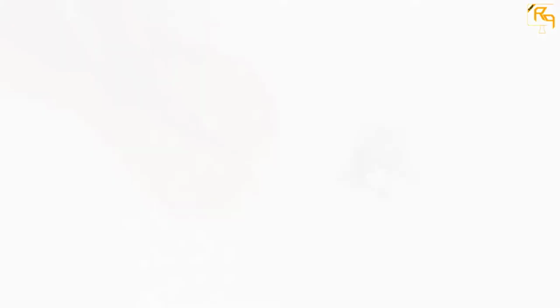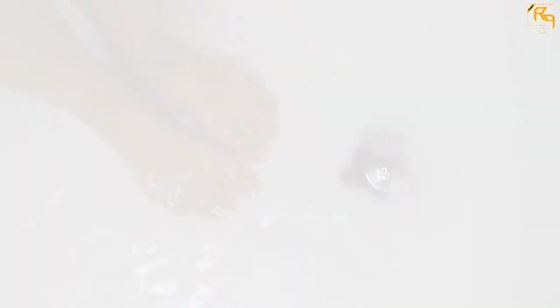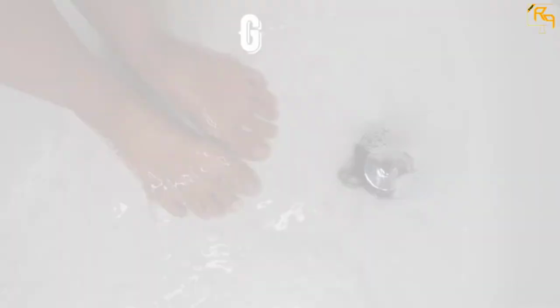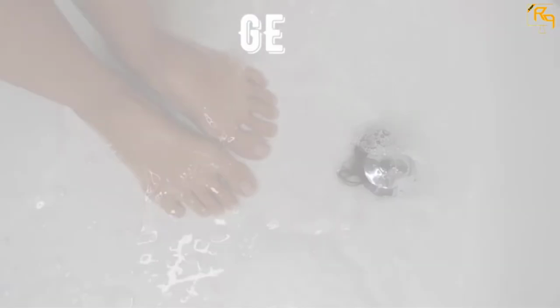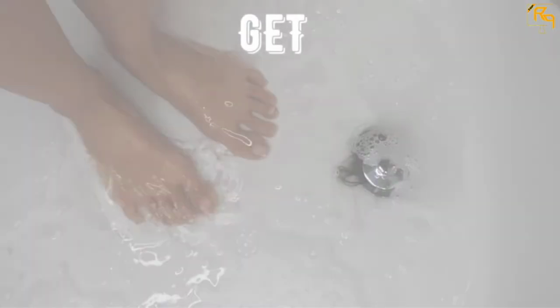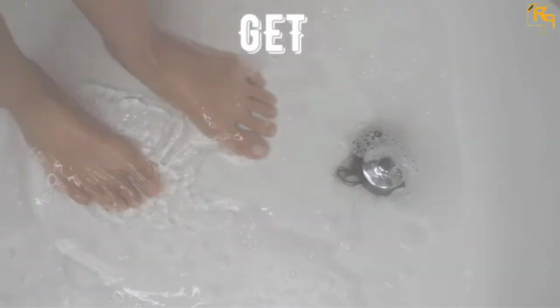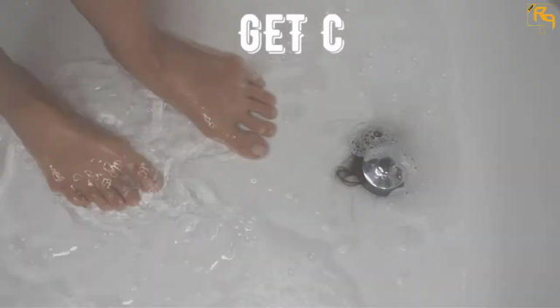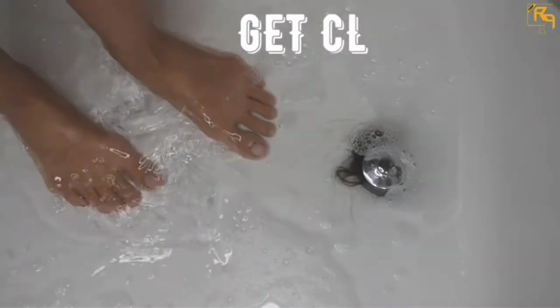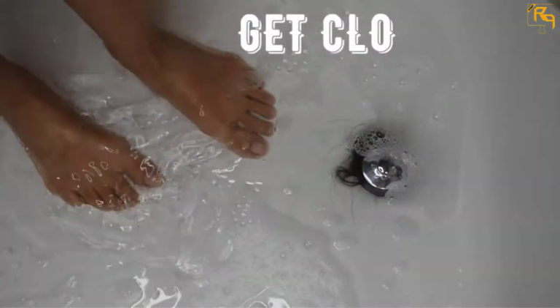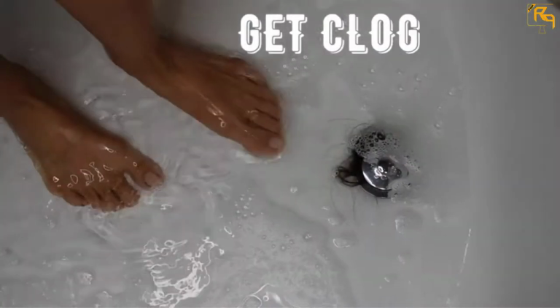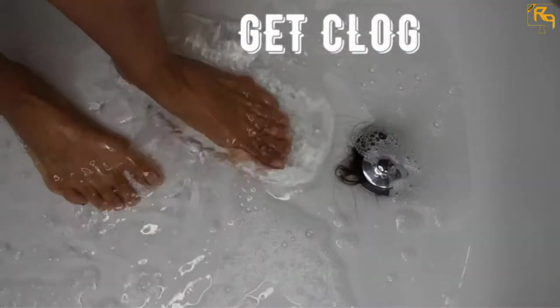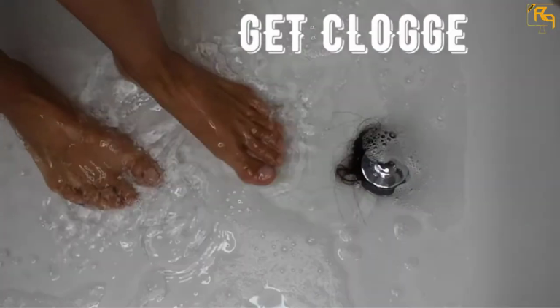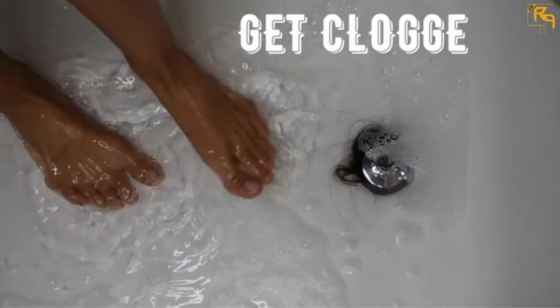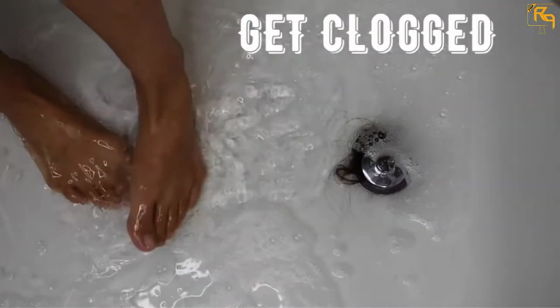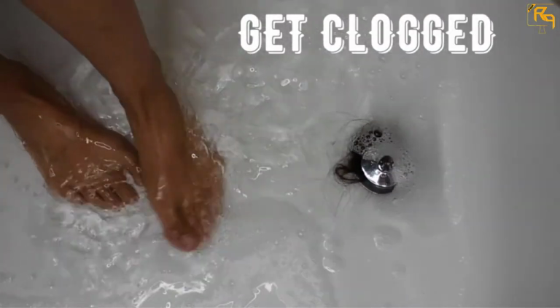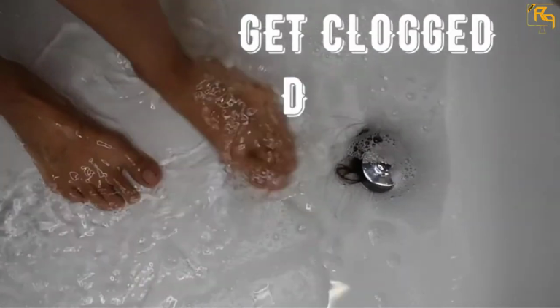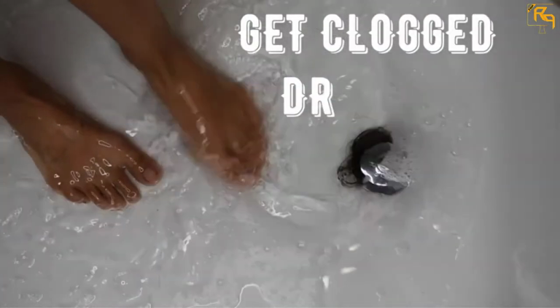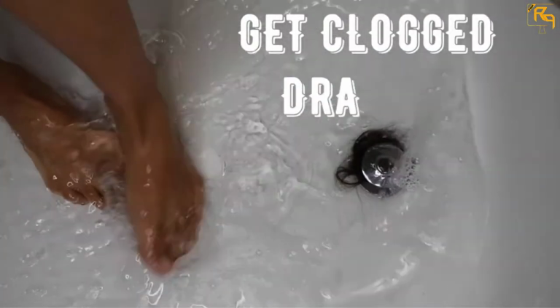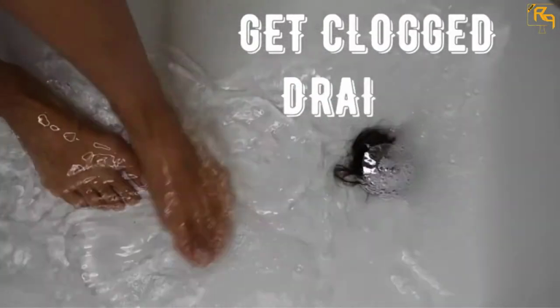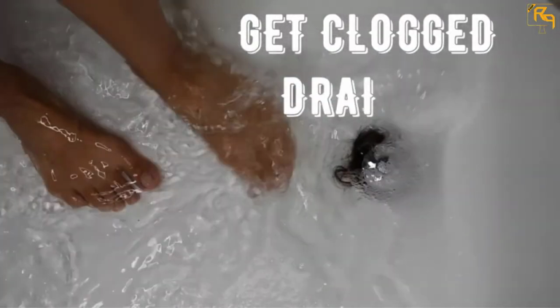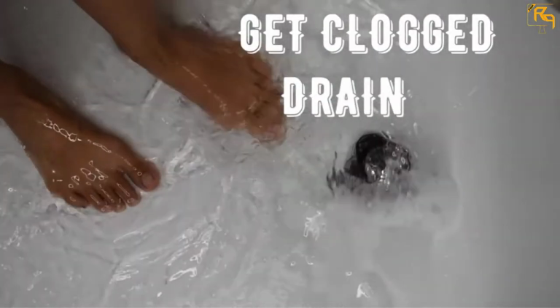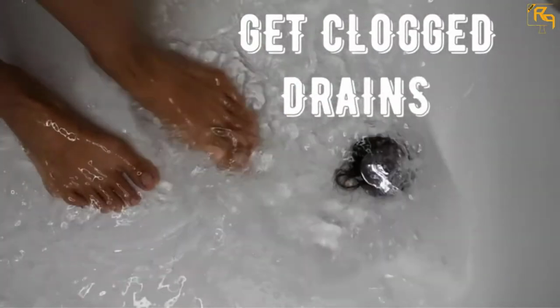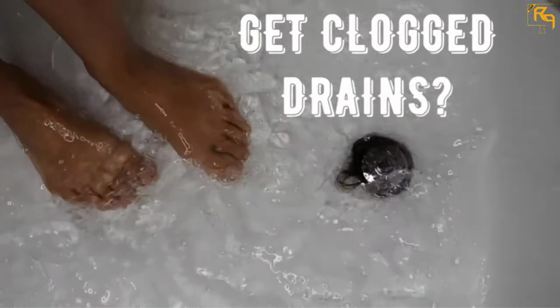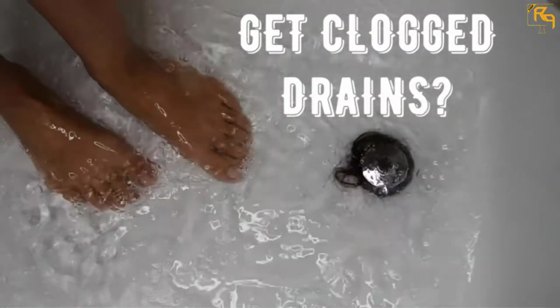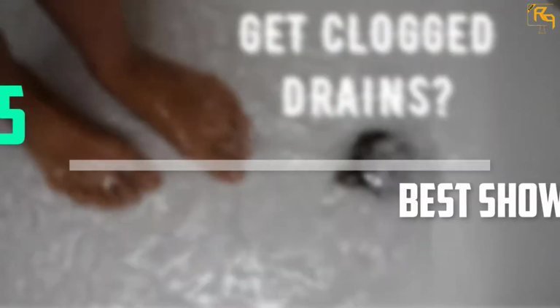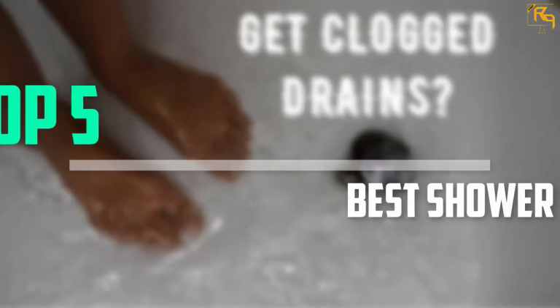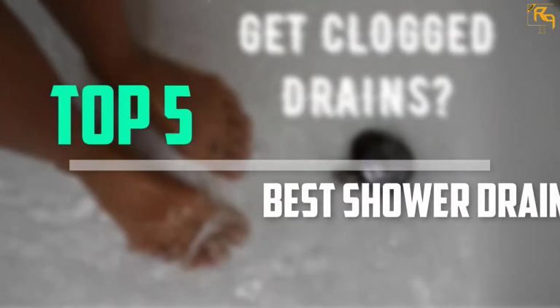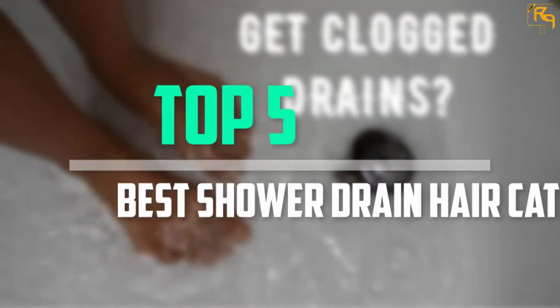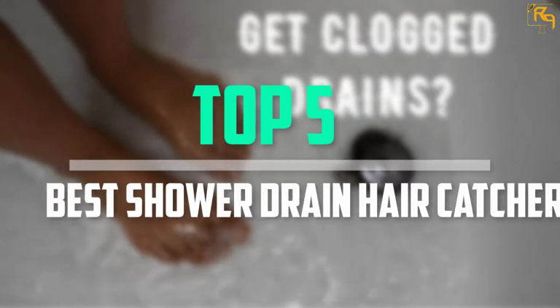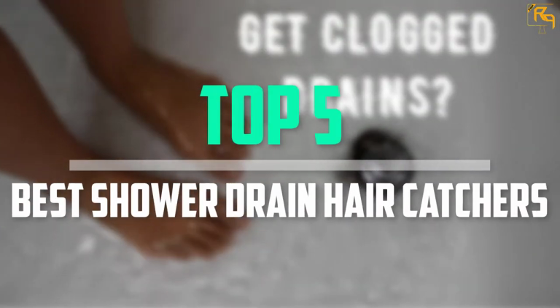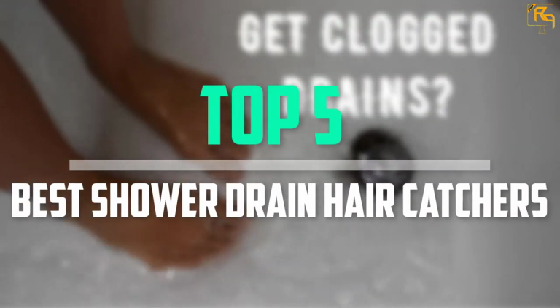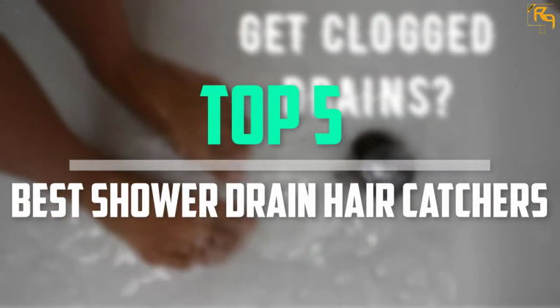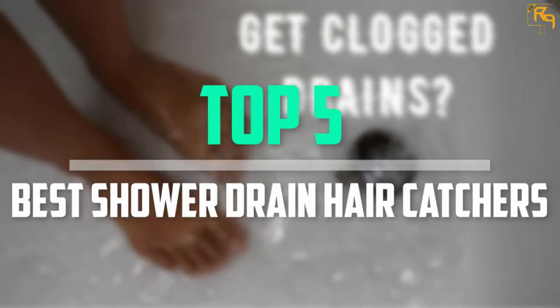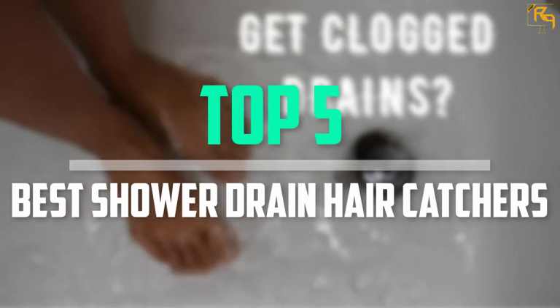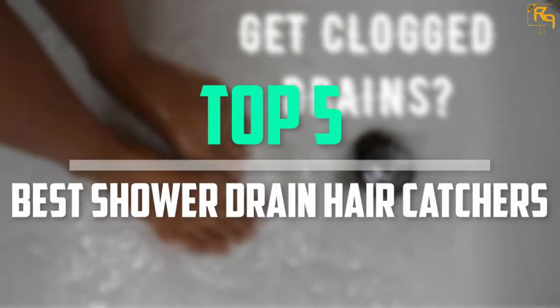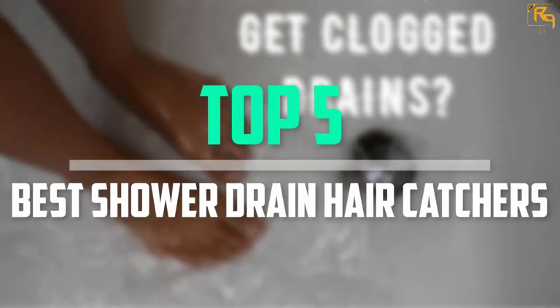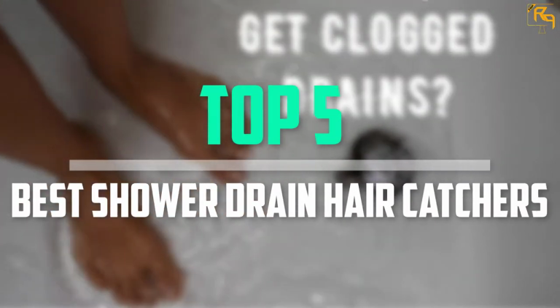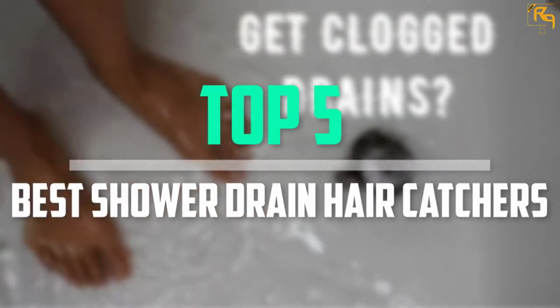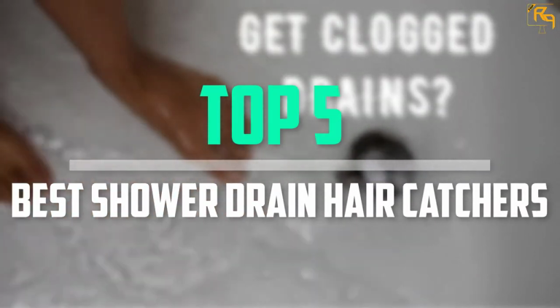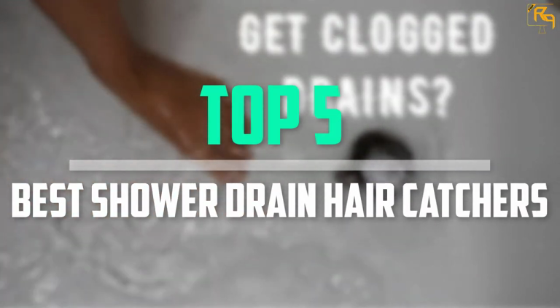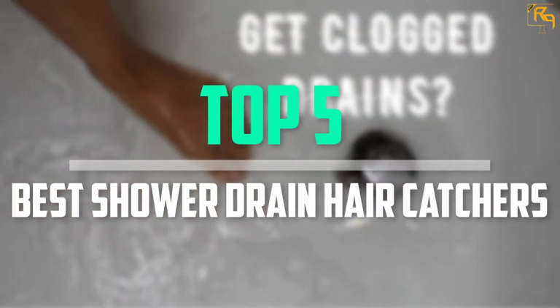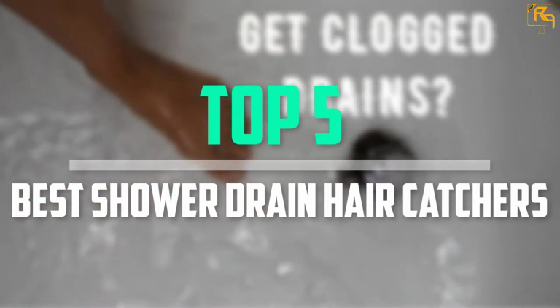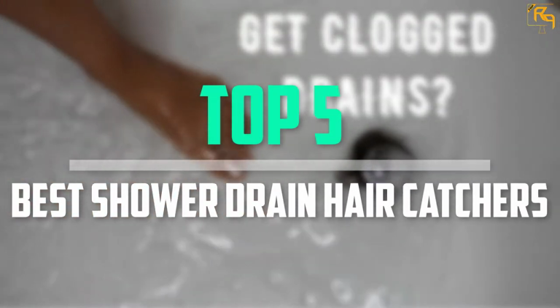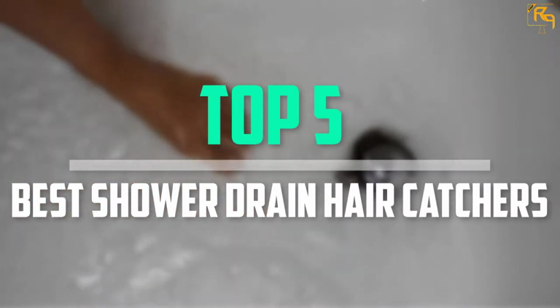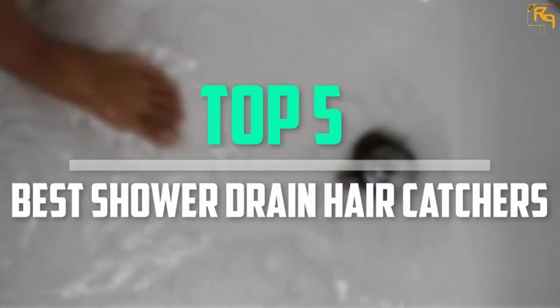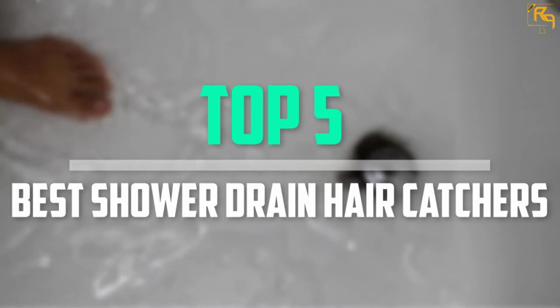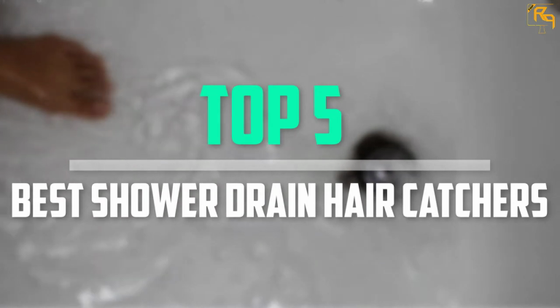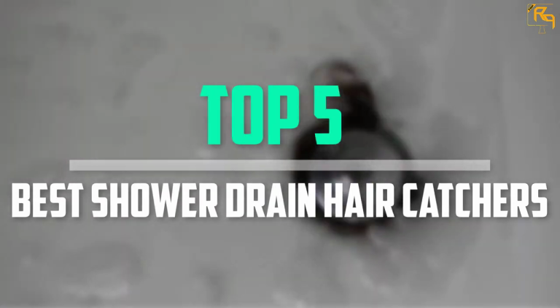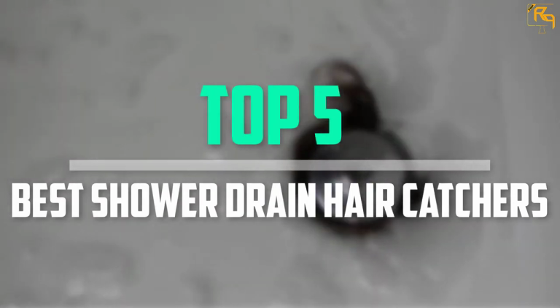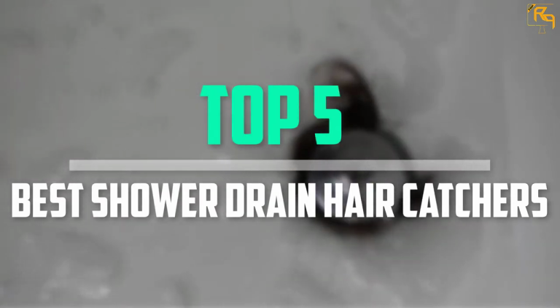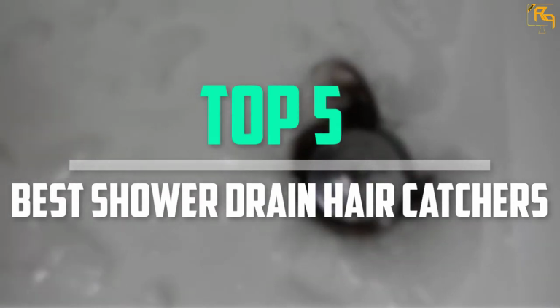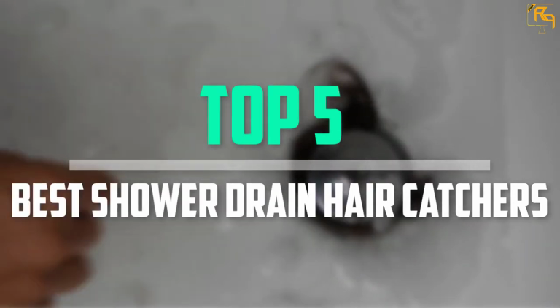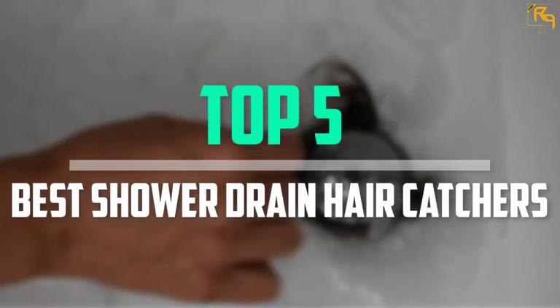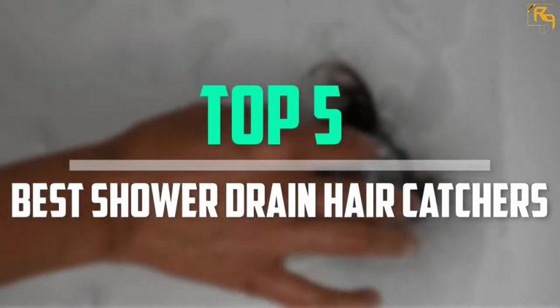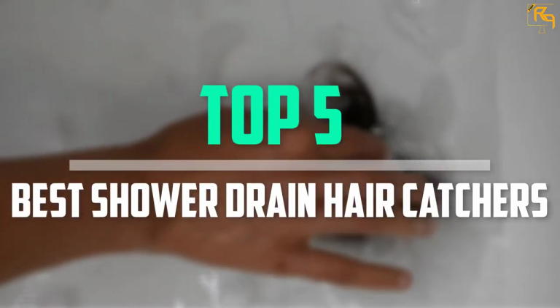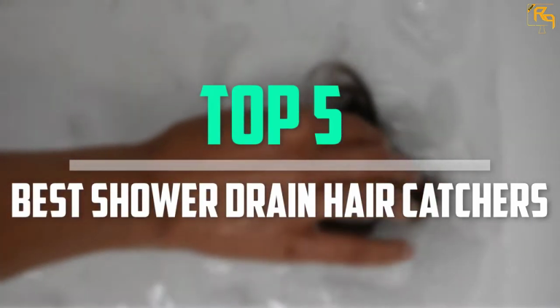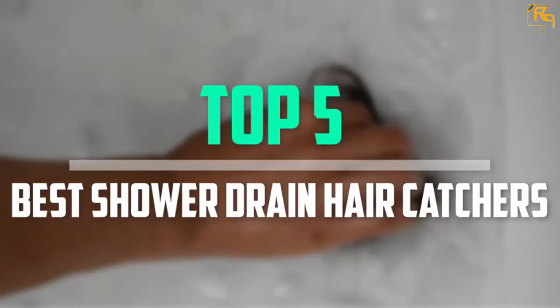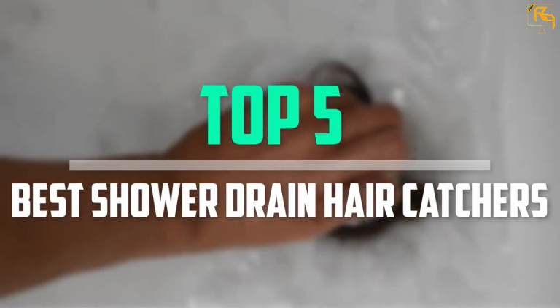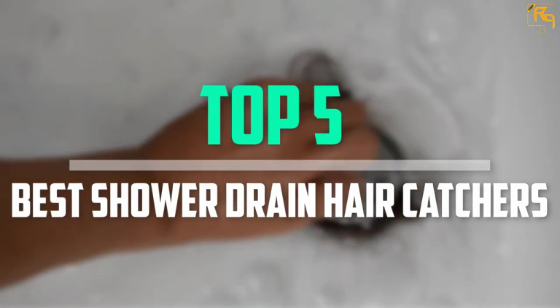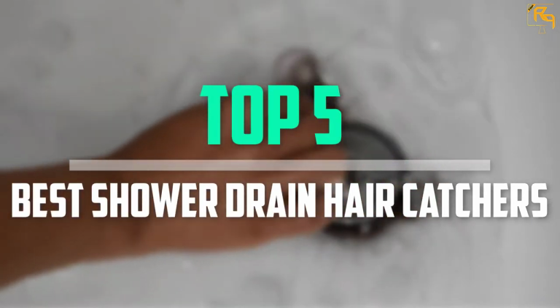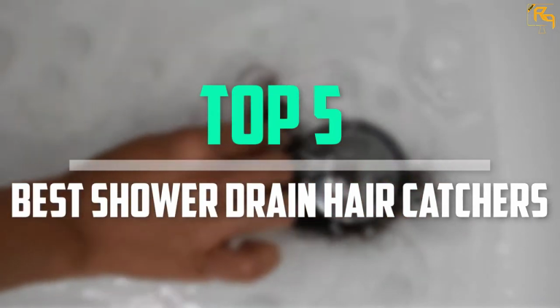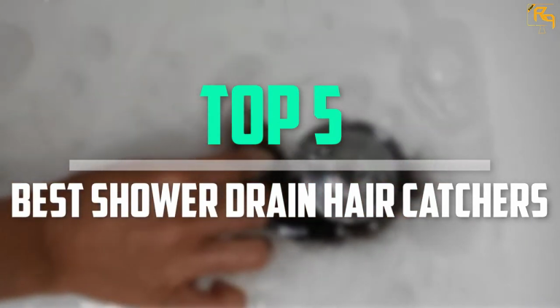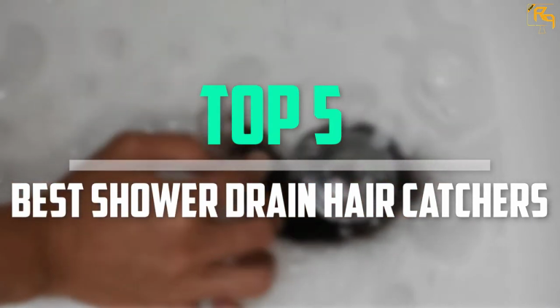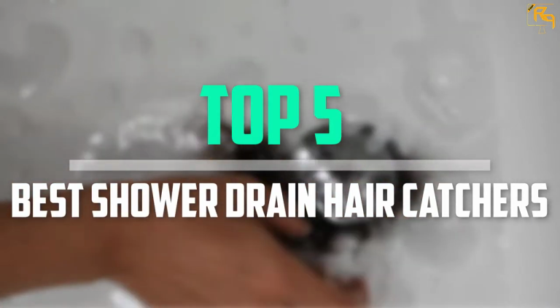In this episode of the Reviews Point, we'll cover the top 5 best shower drain hair catchers that are available on the market for their true quality.